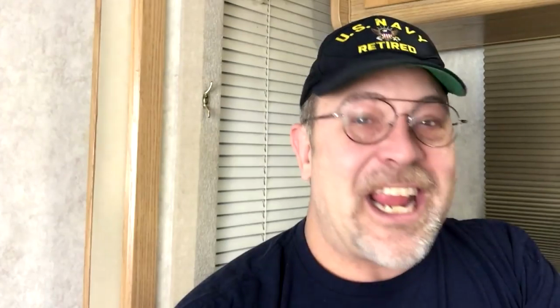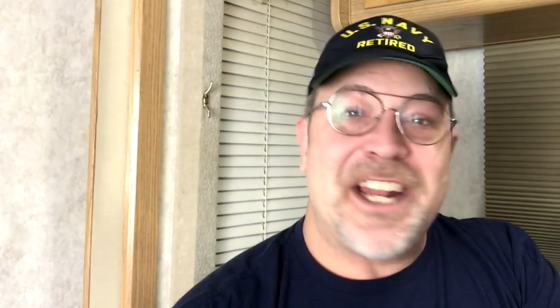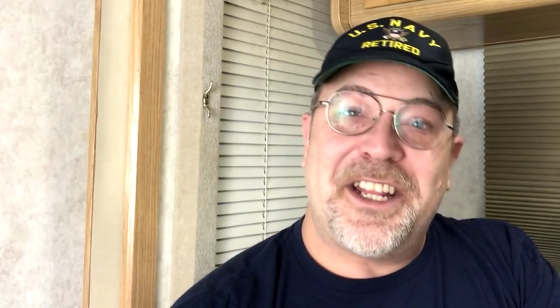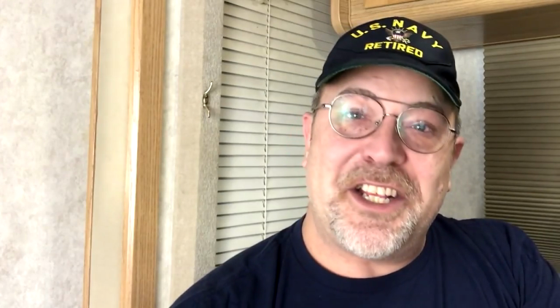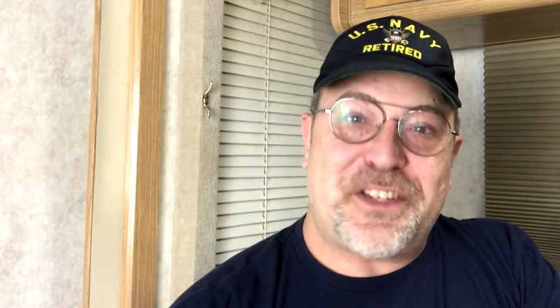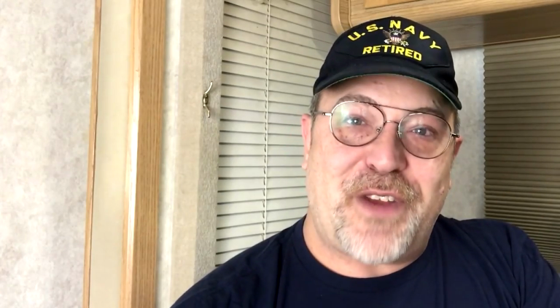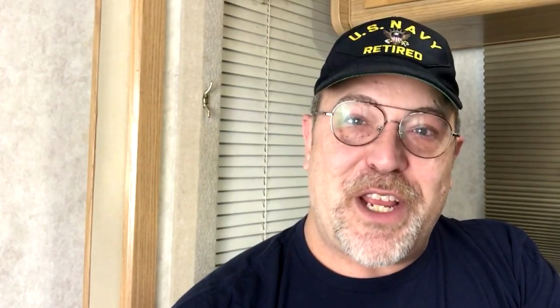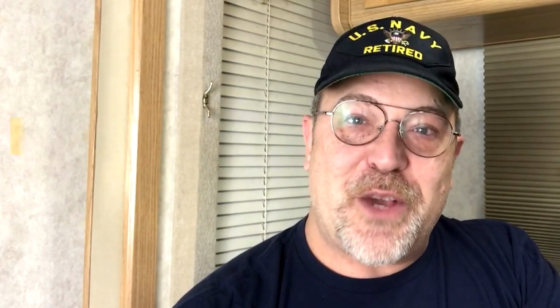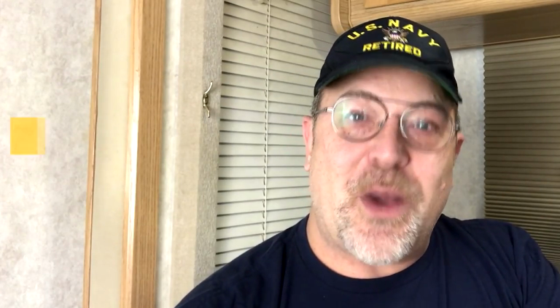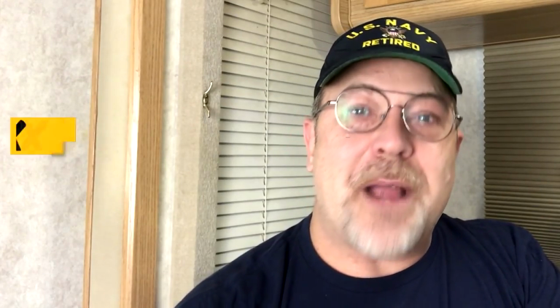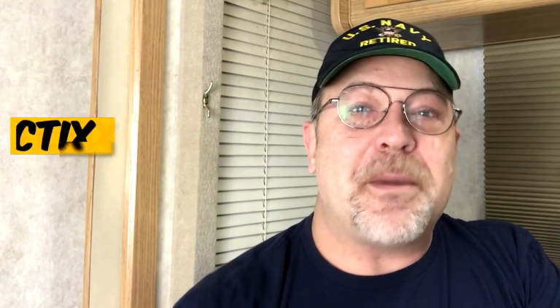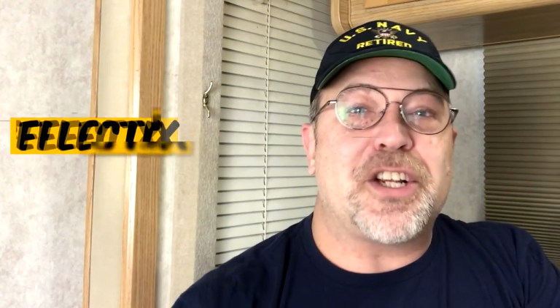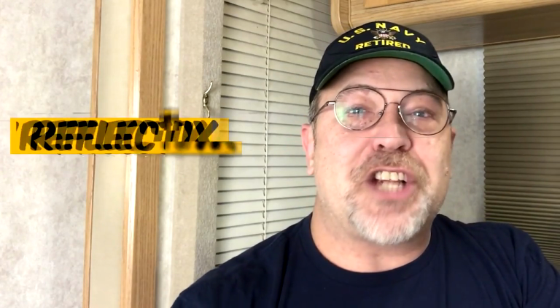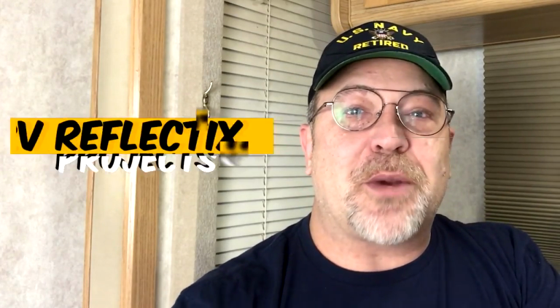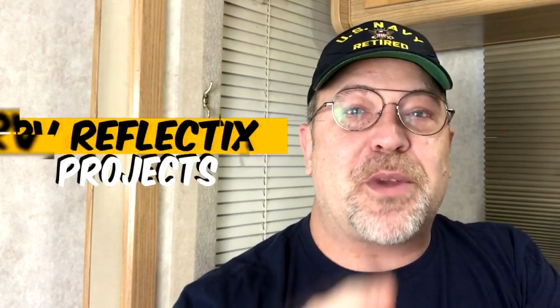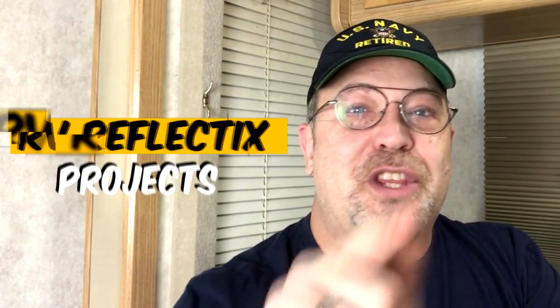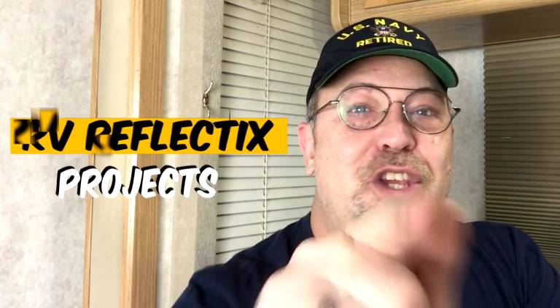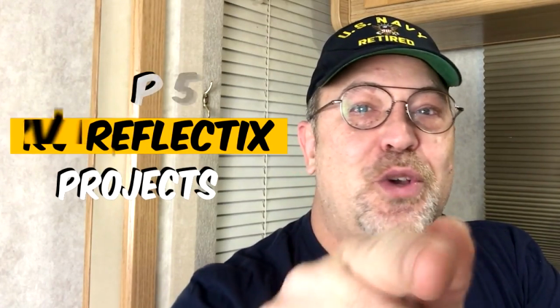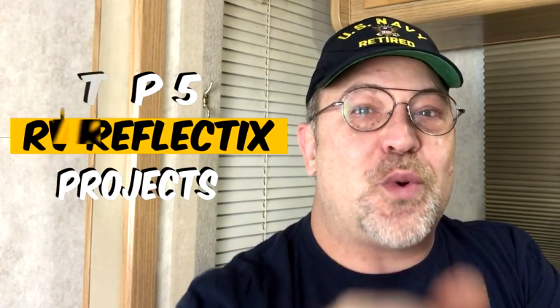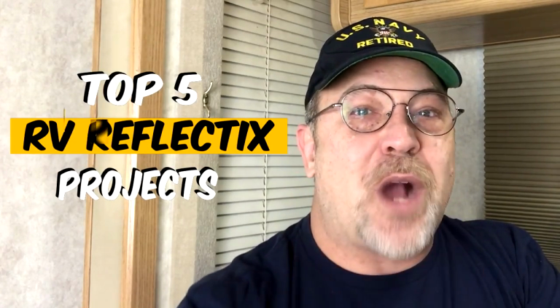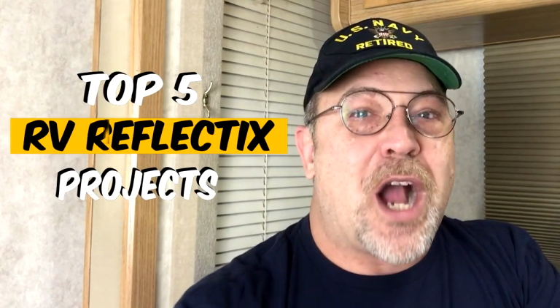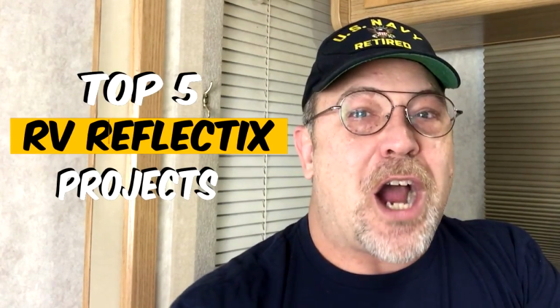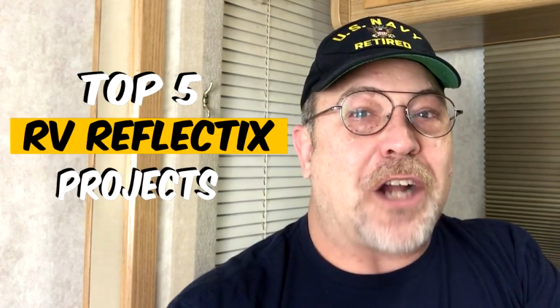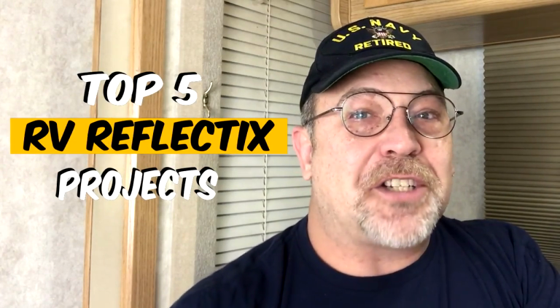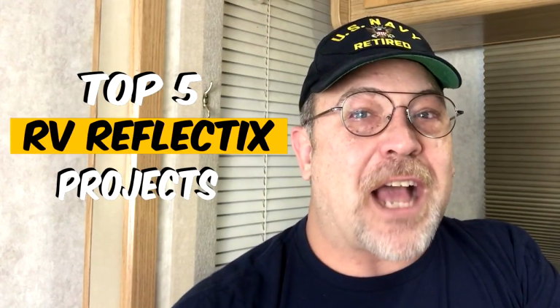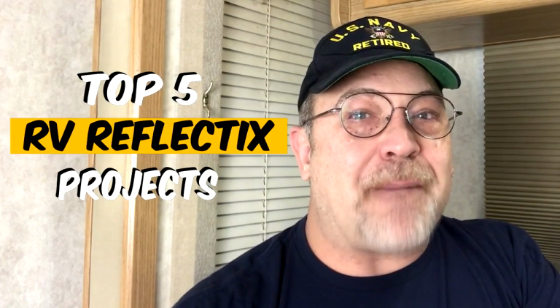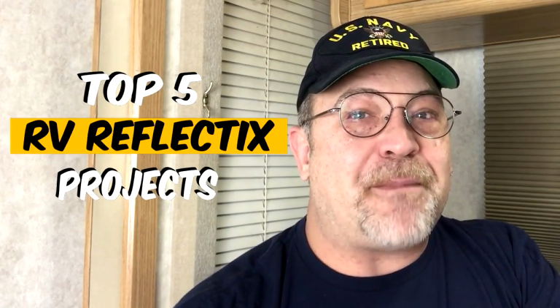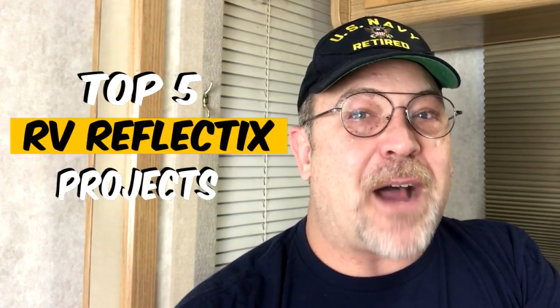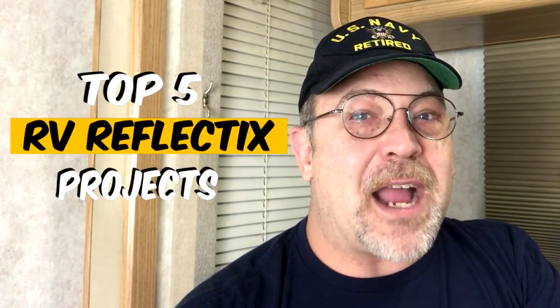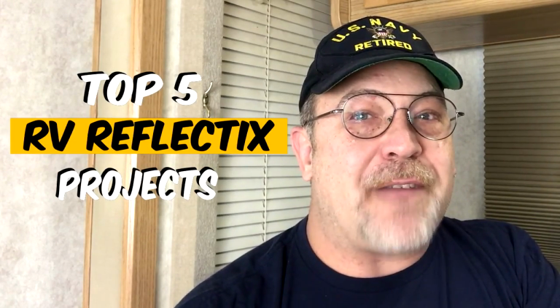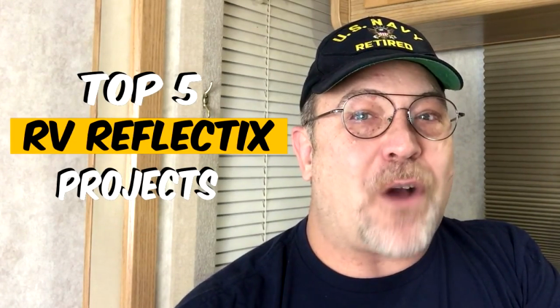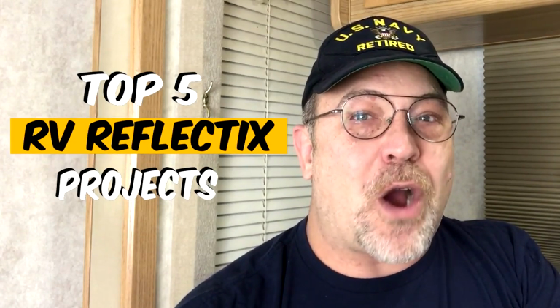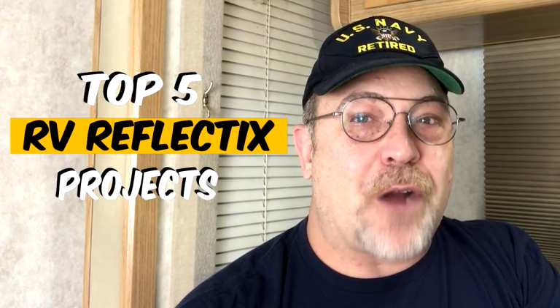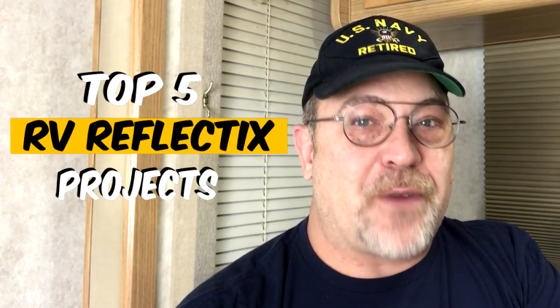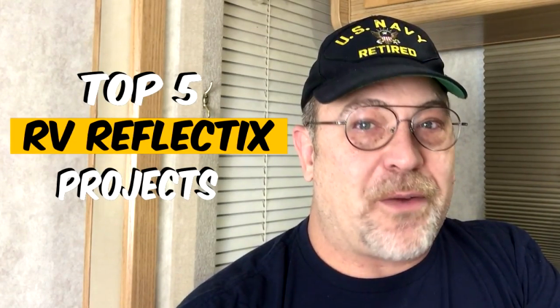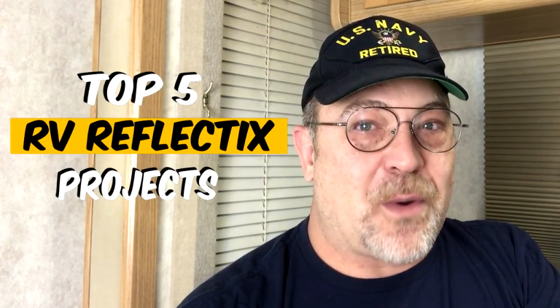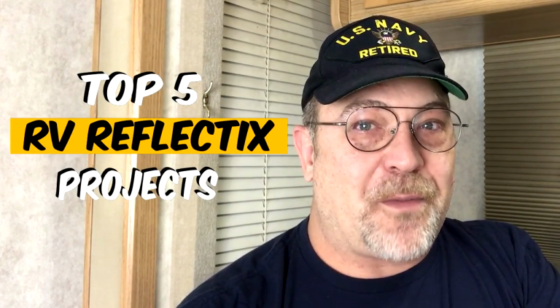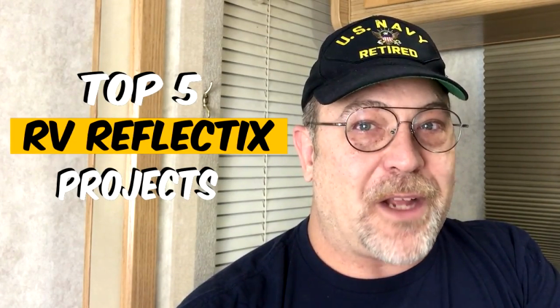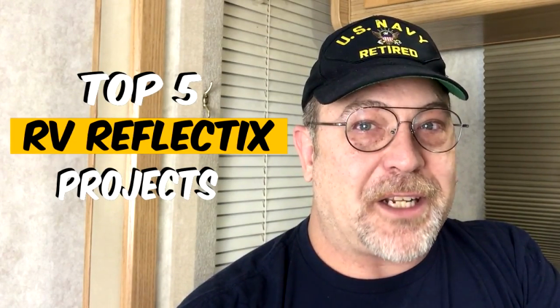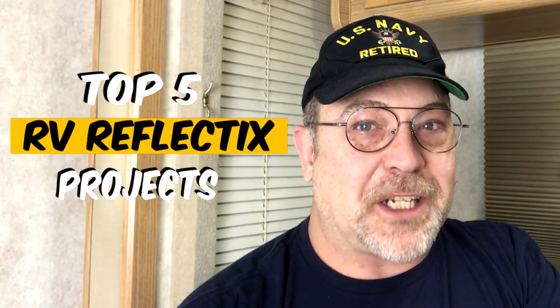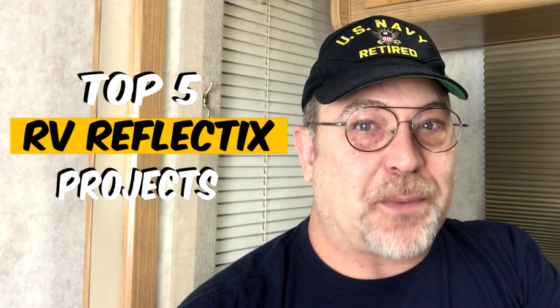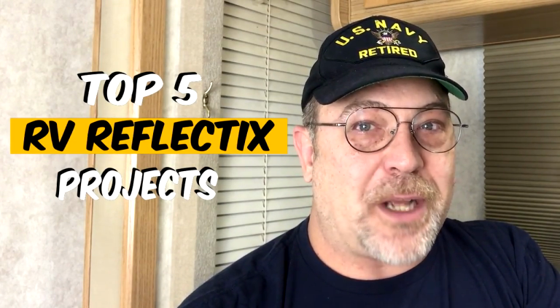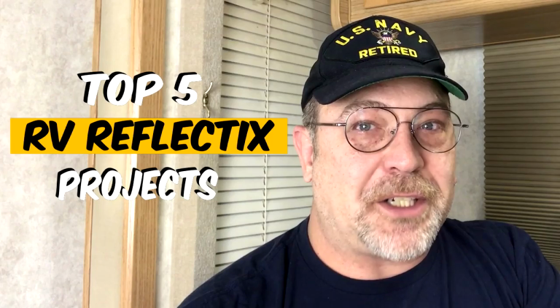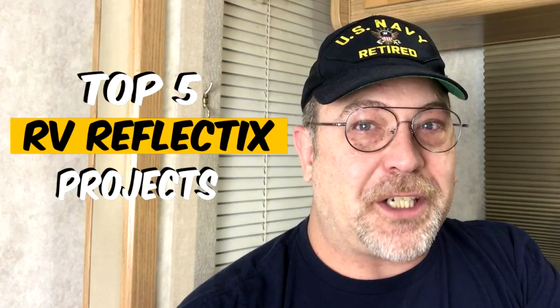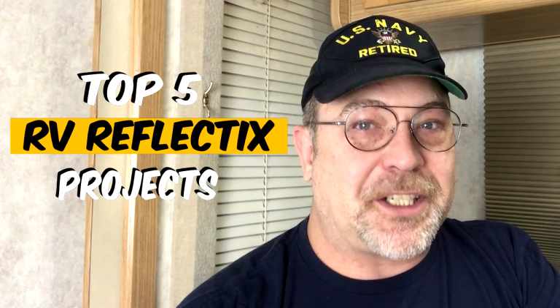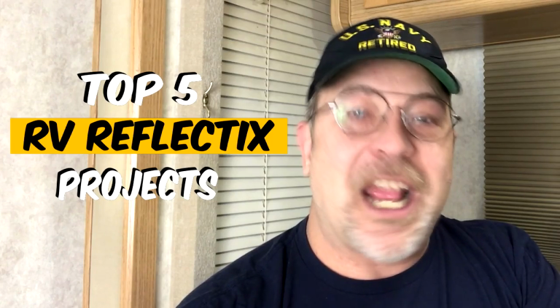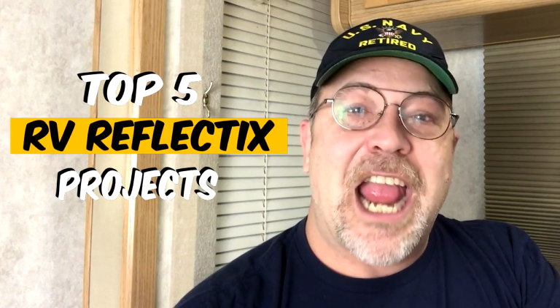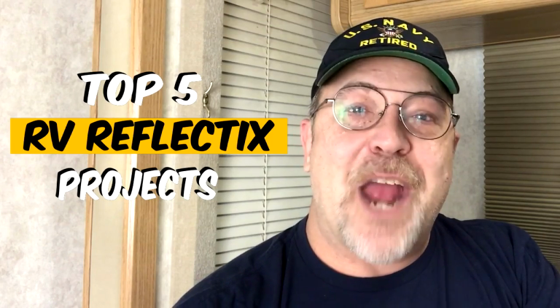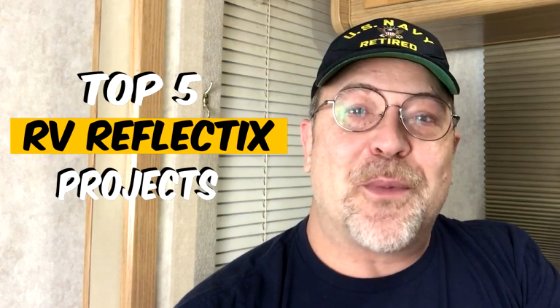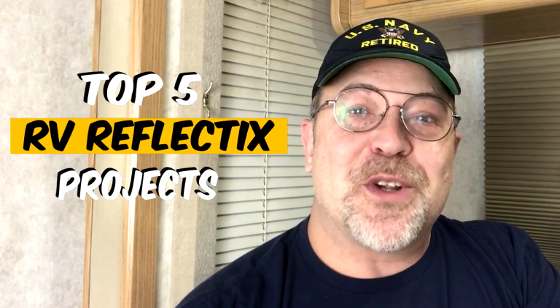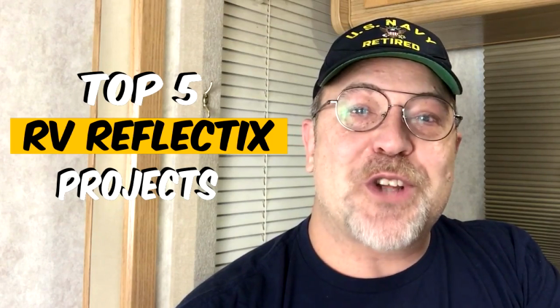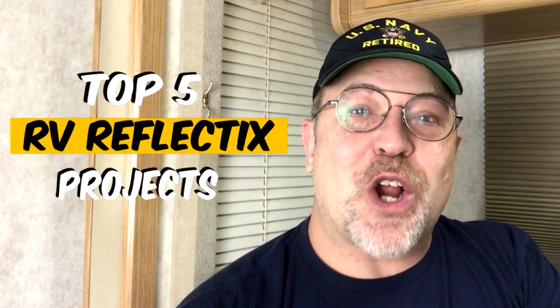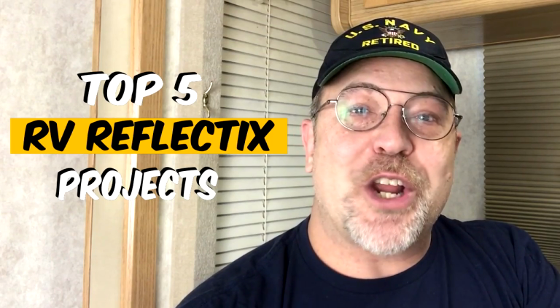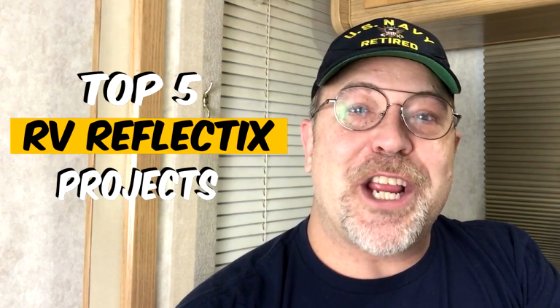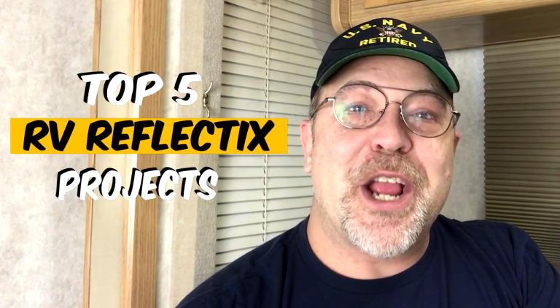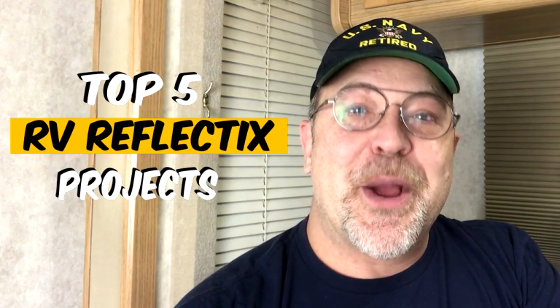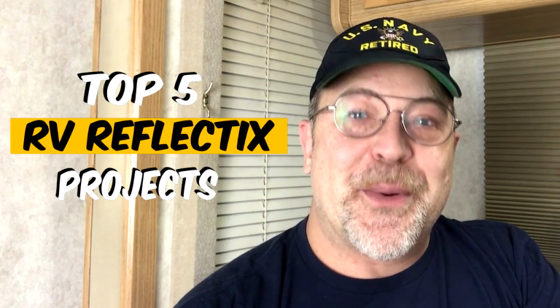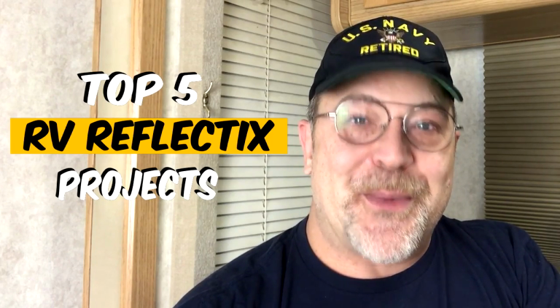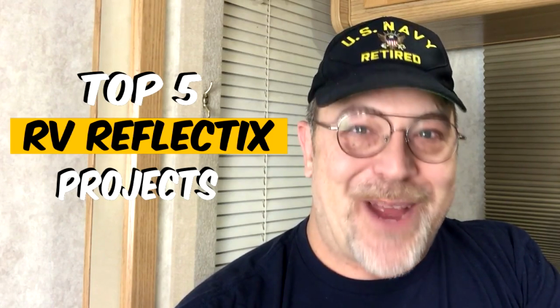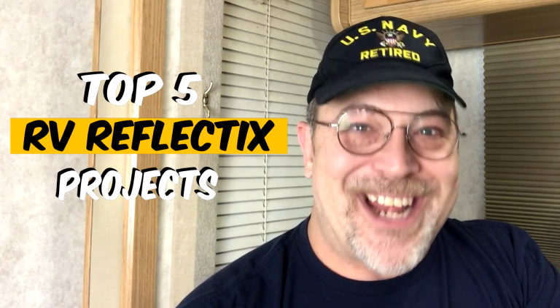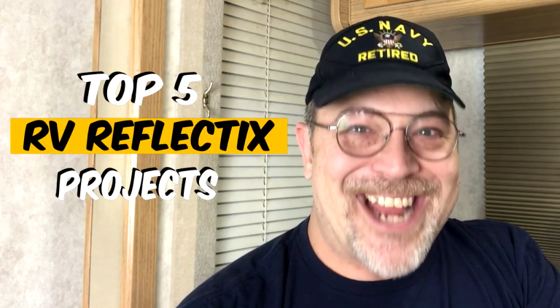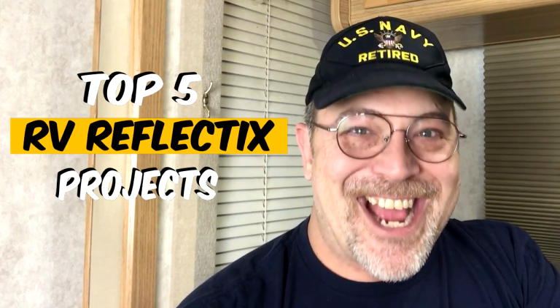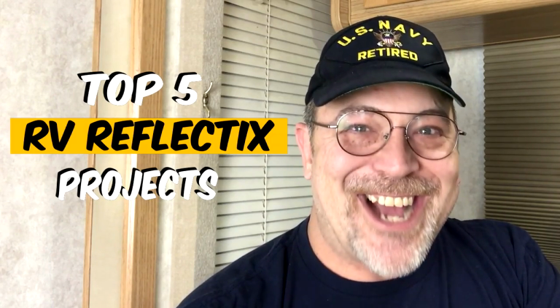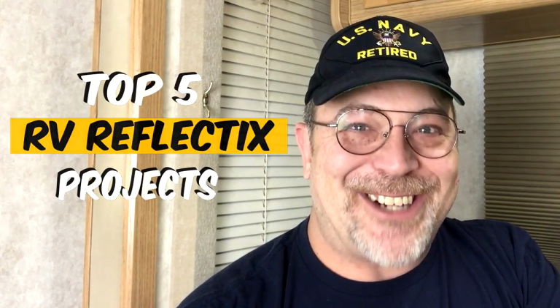In this video, I'm going to share with you our Top 5 RV Reflectix Projects and we're starting right now.